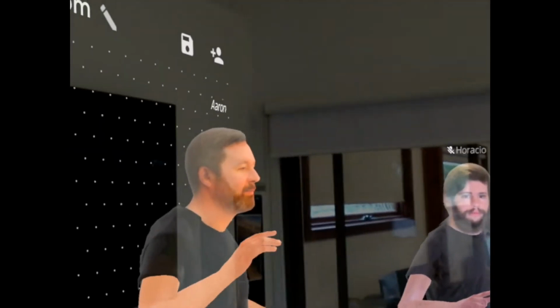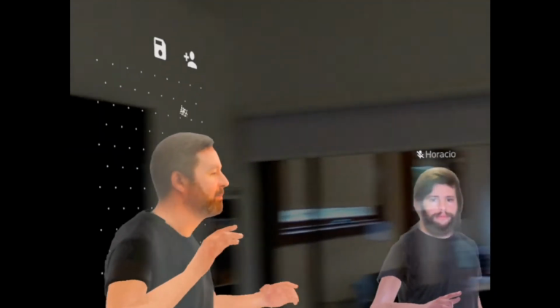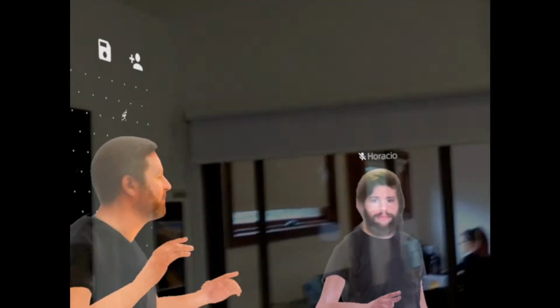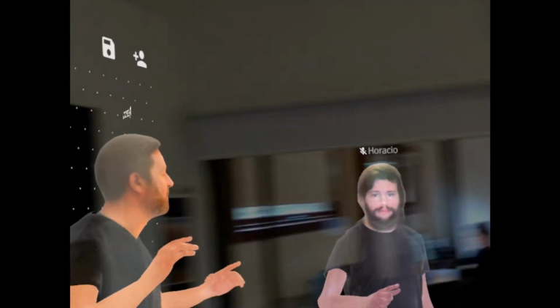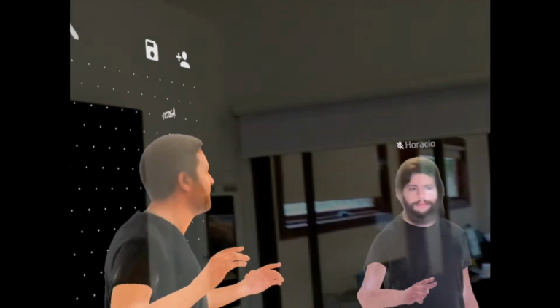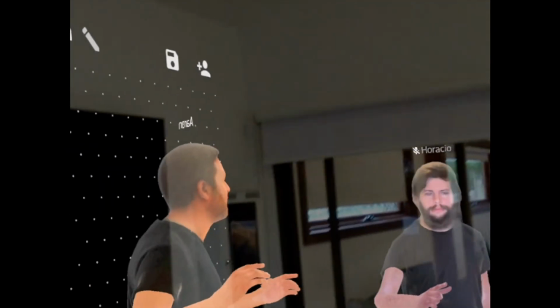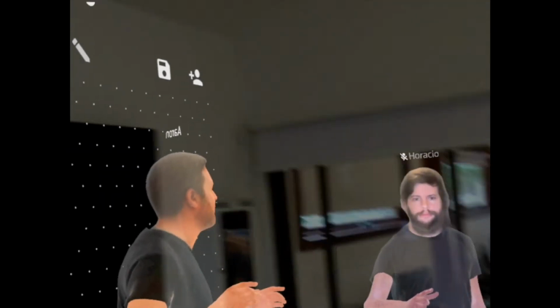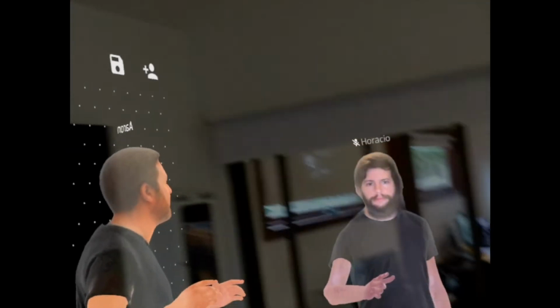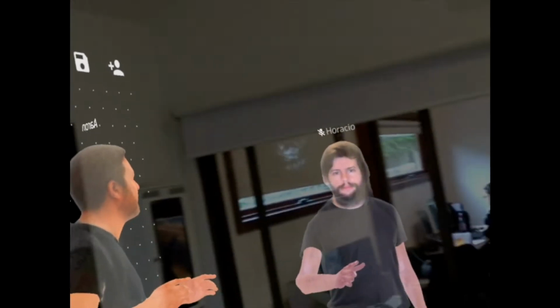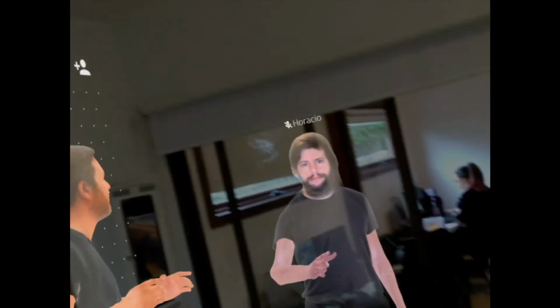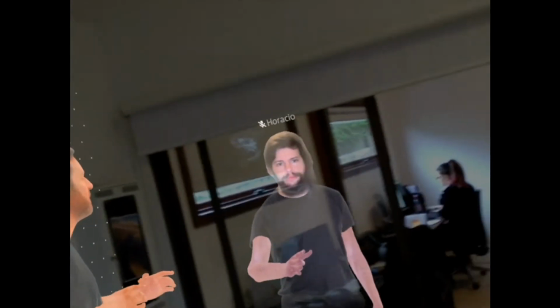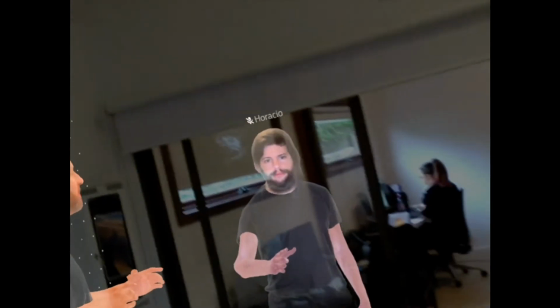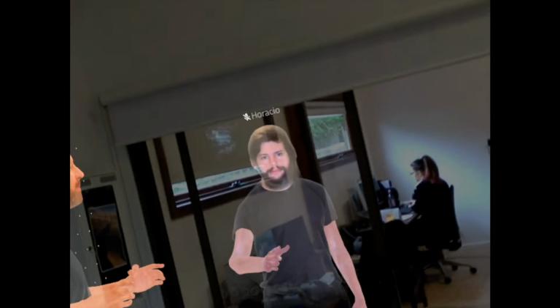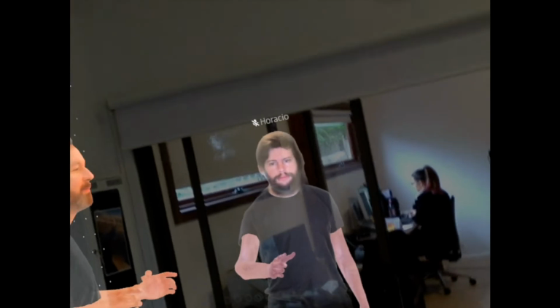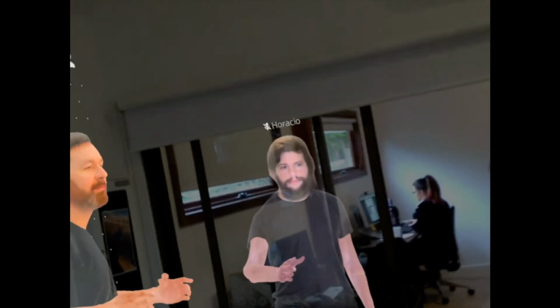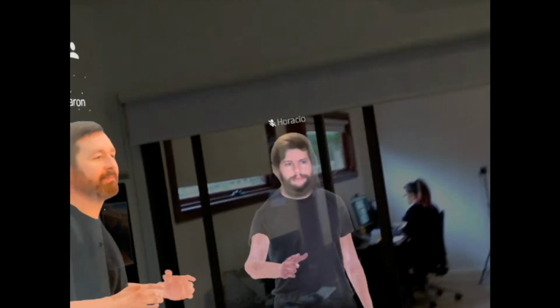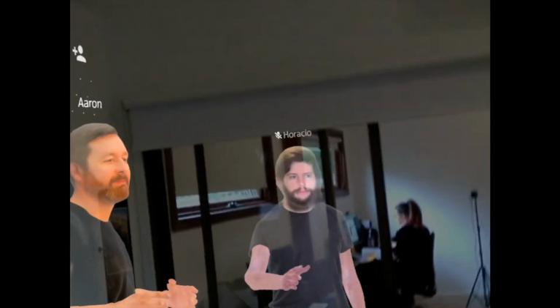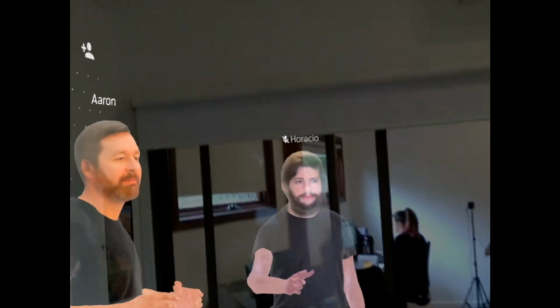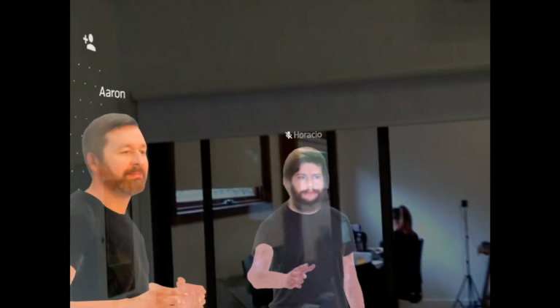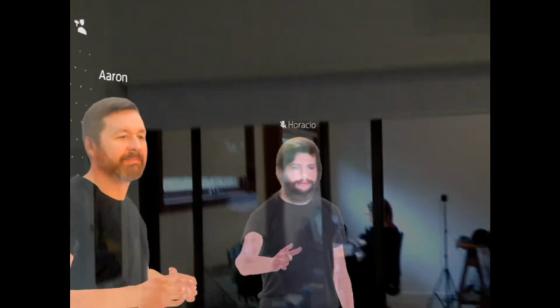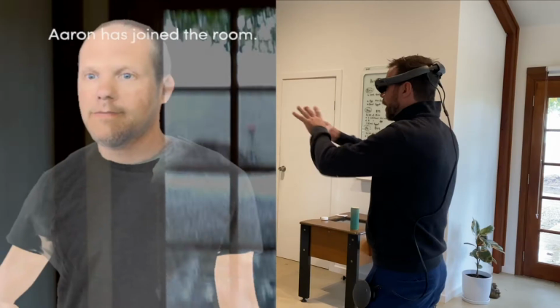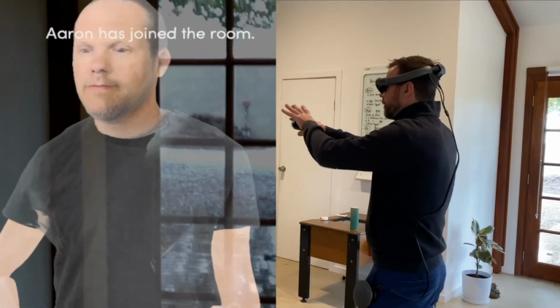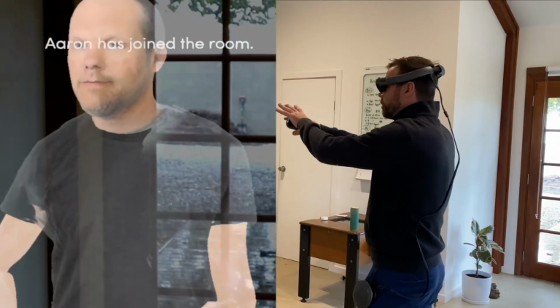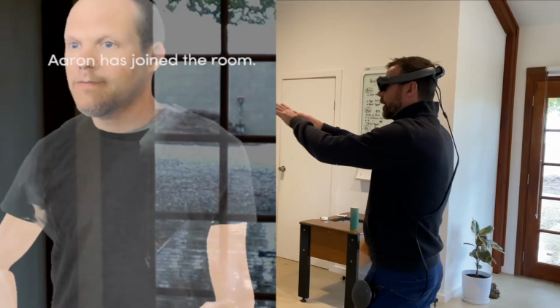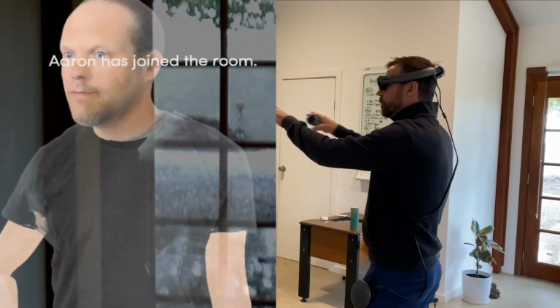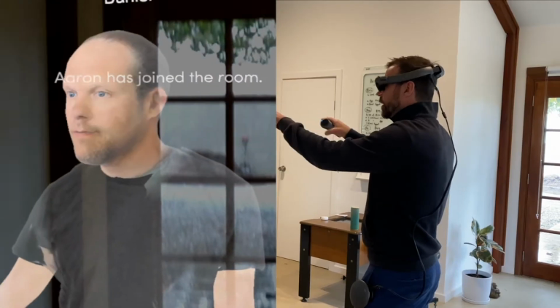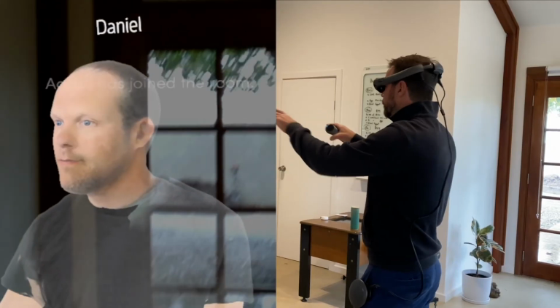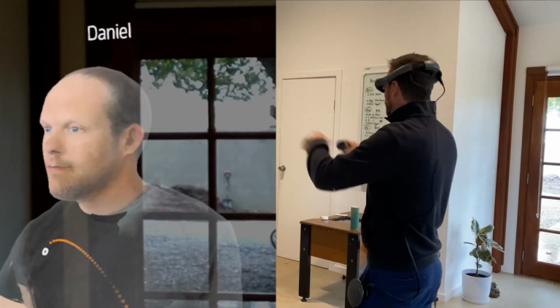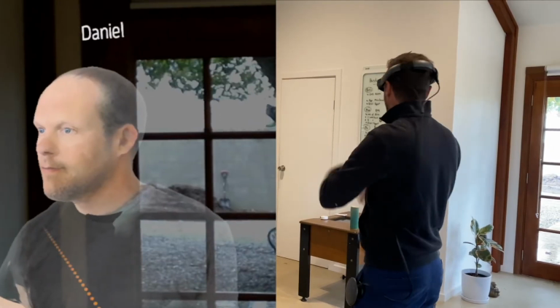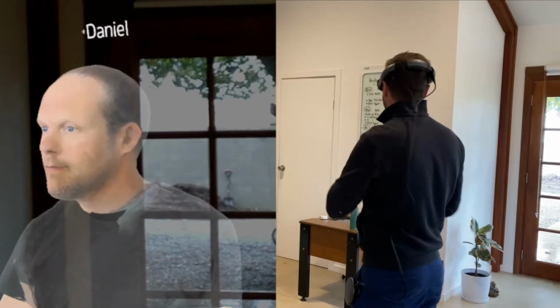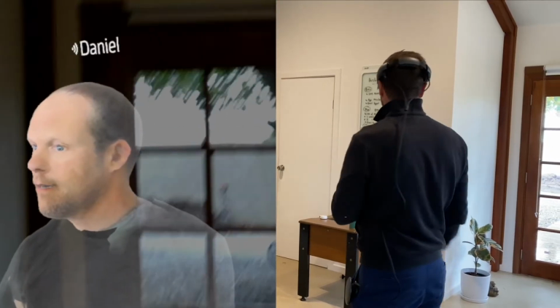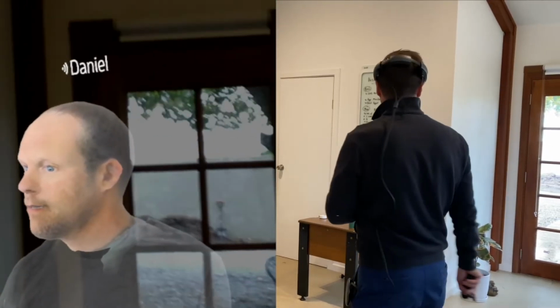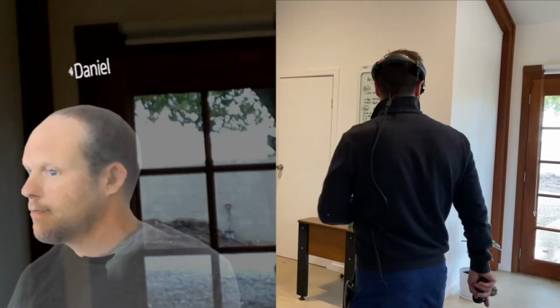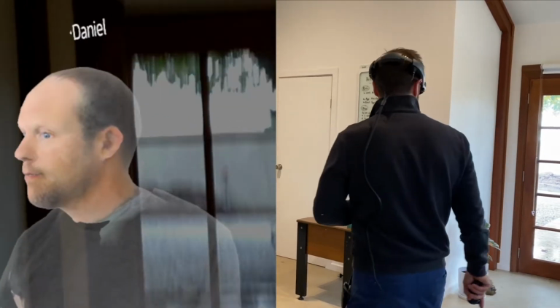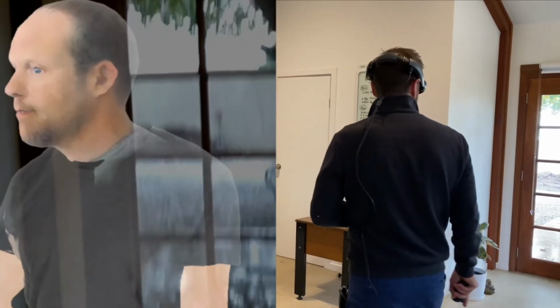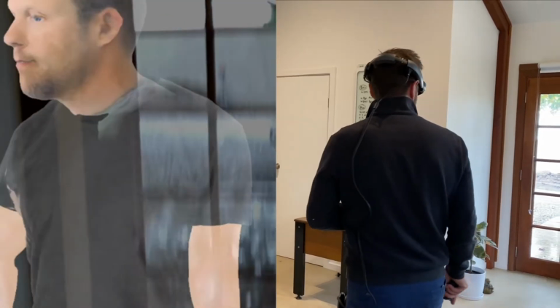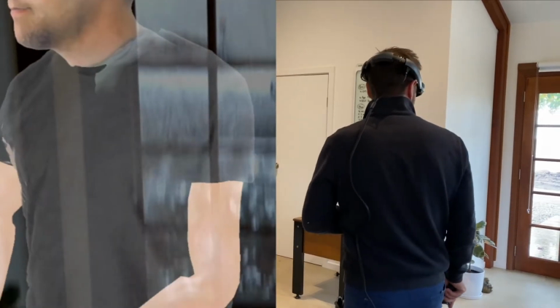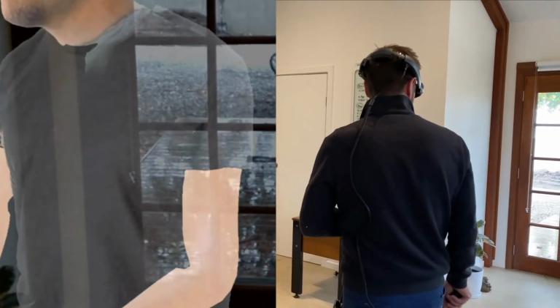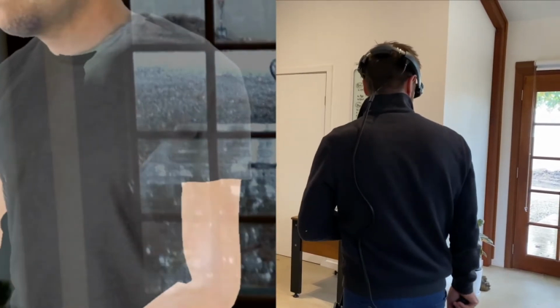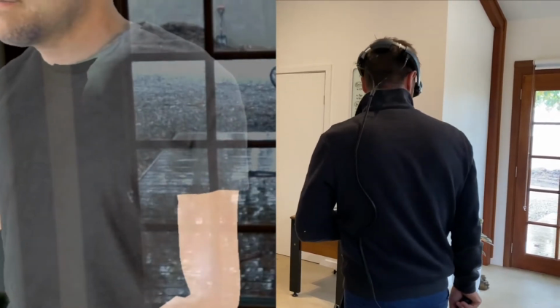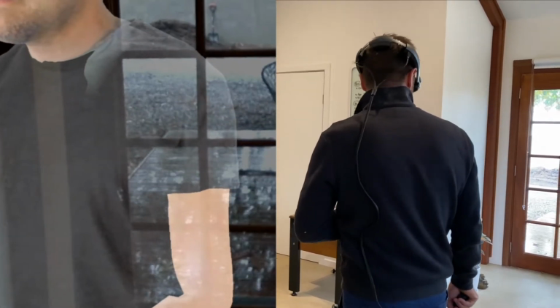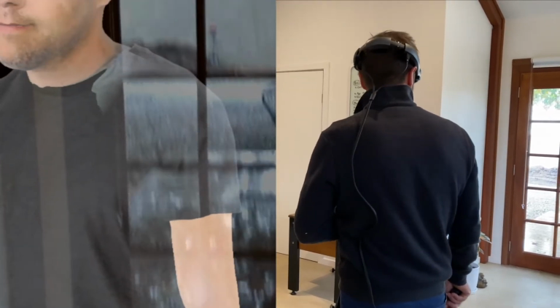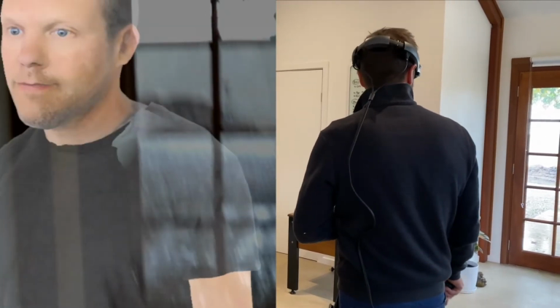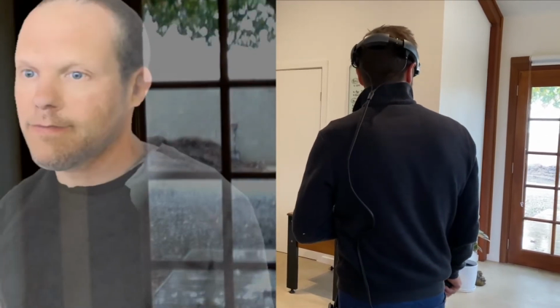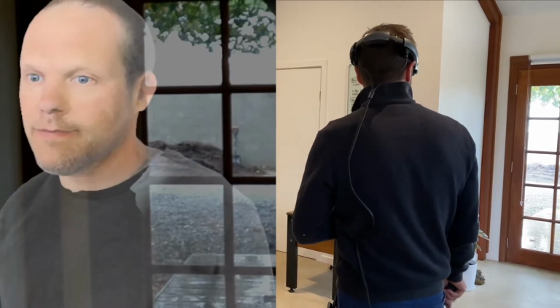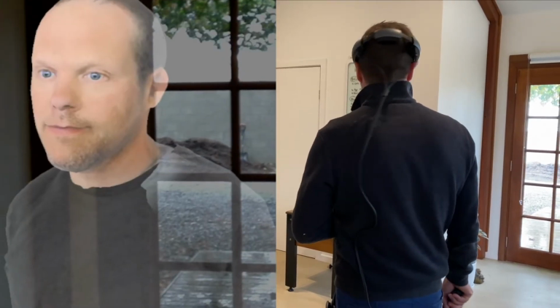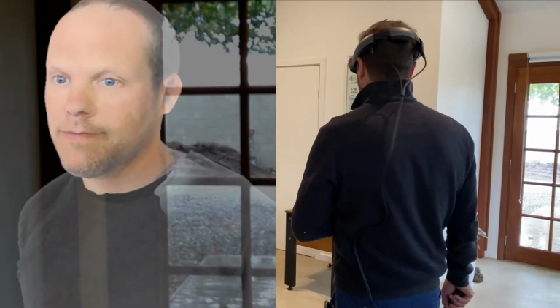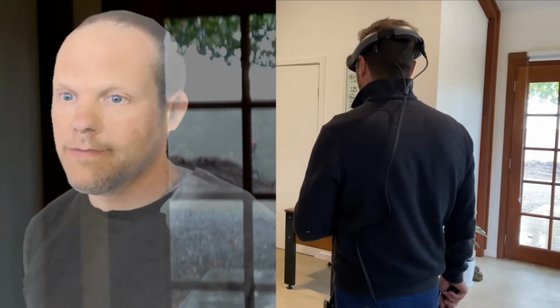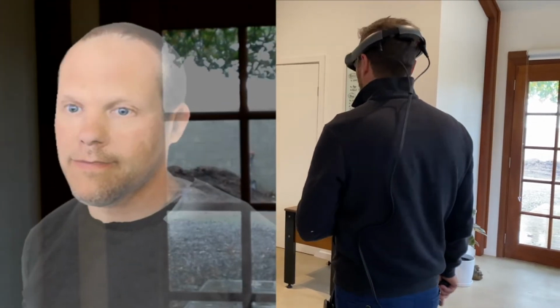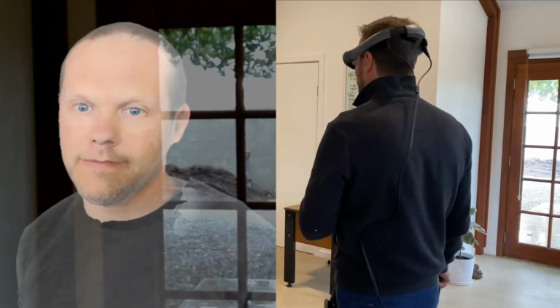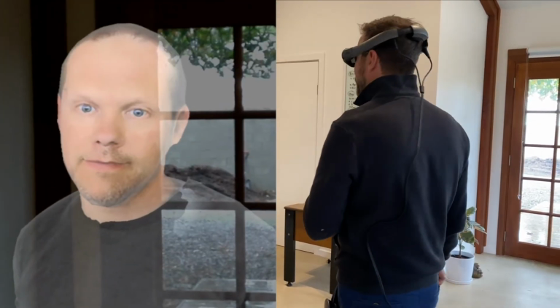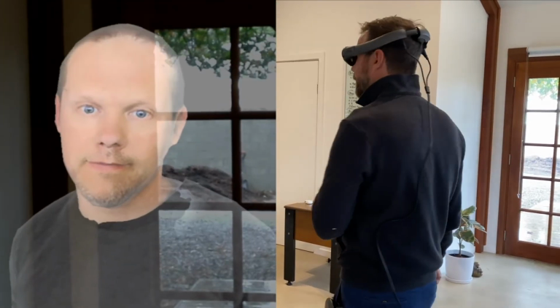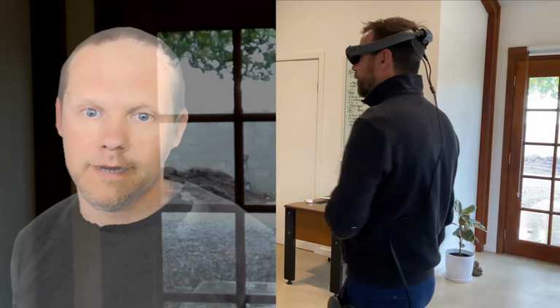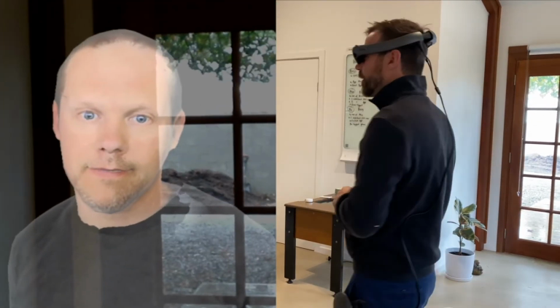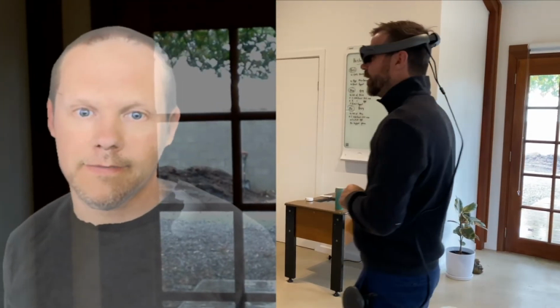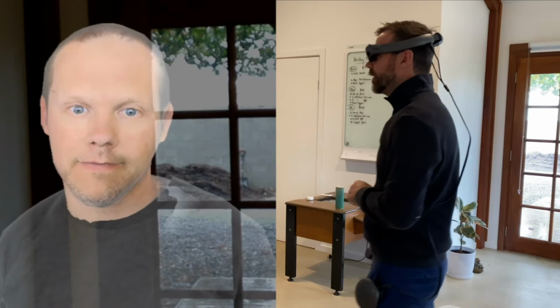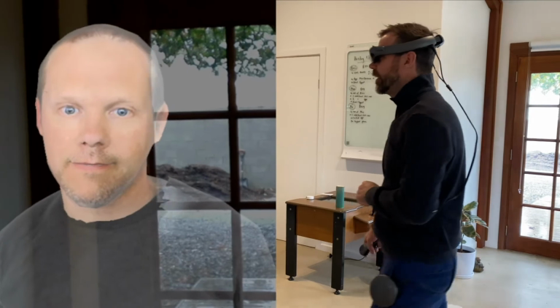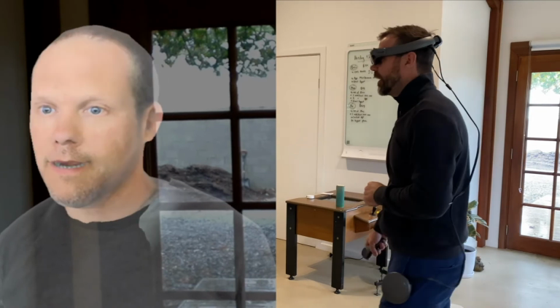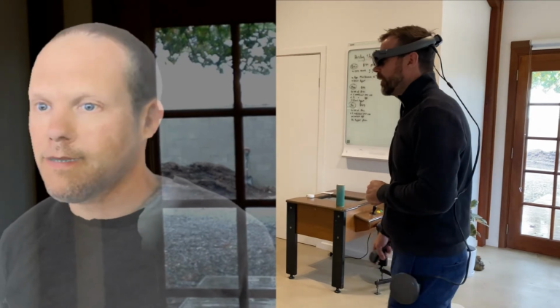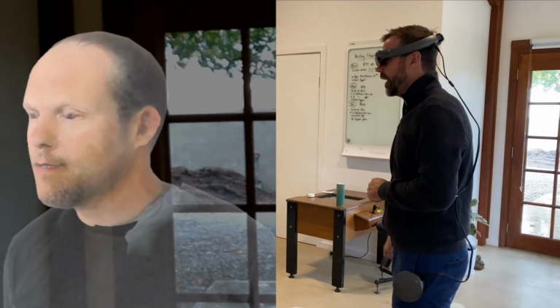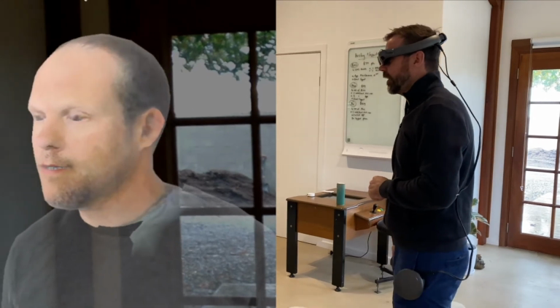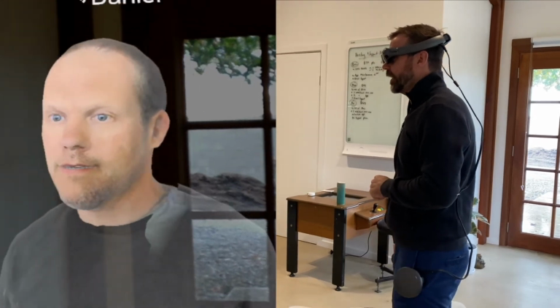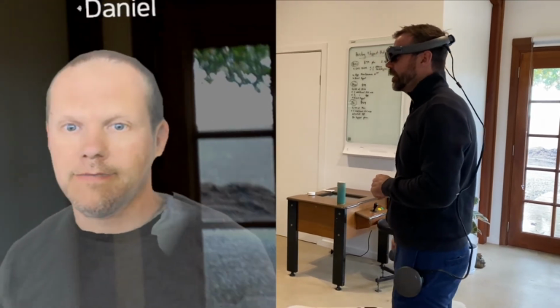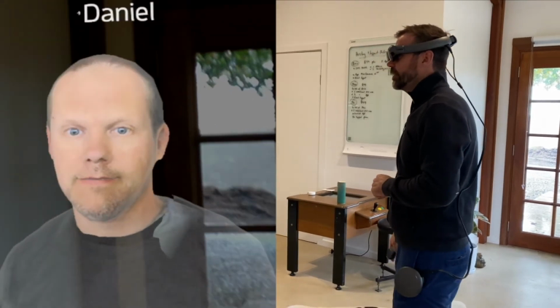Horatio, hello! I've beamed in your avatars into my studio up here in the Adelaide House.